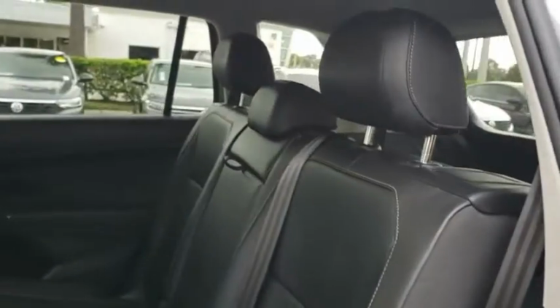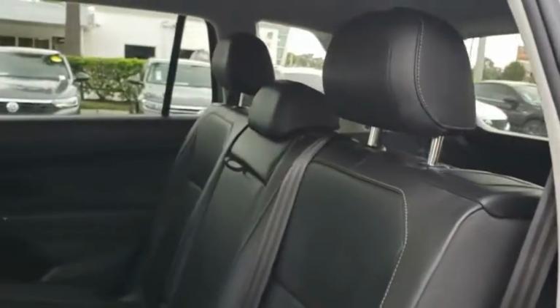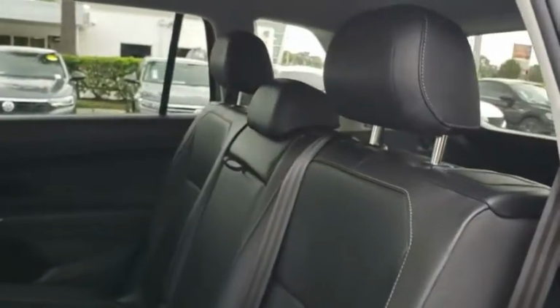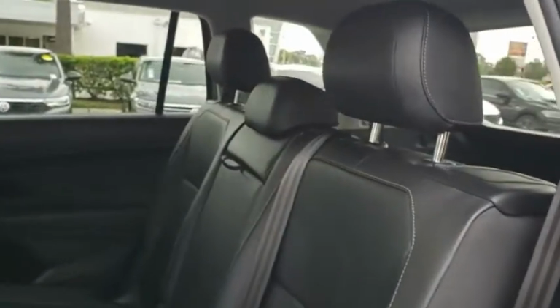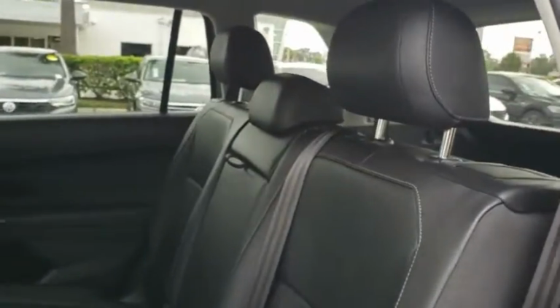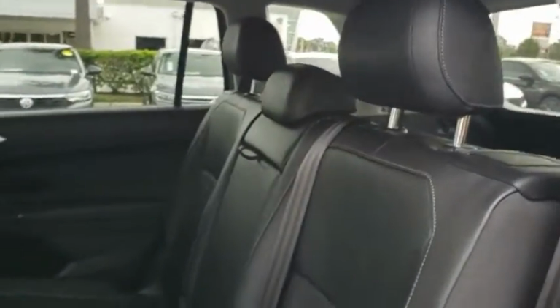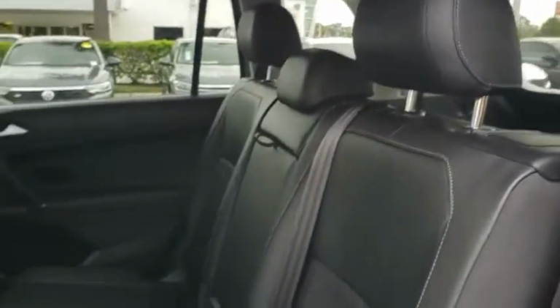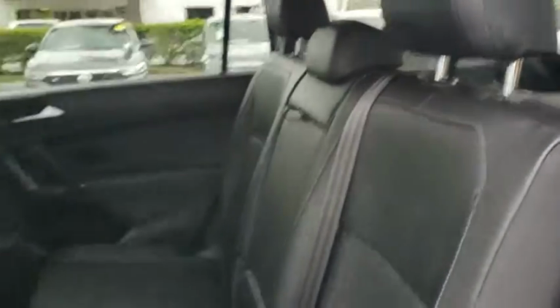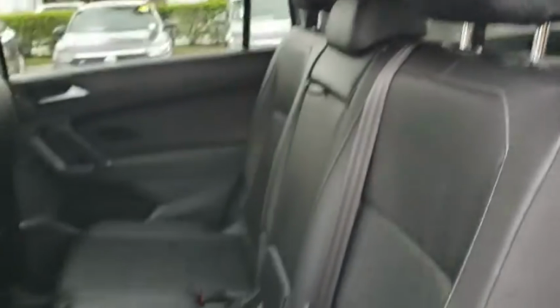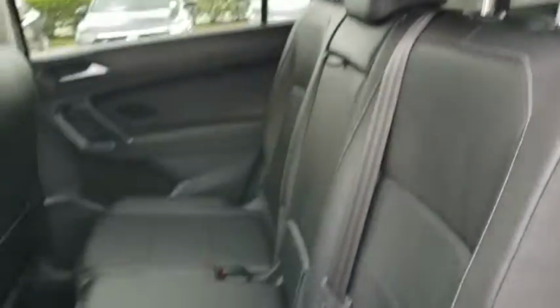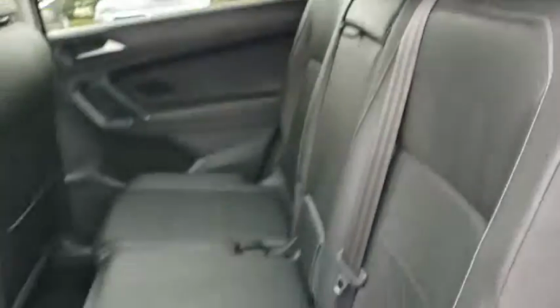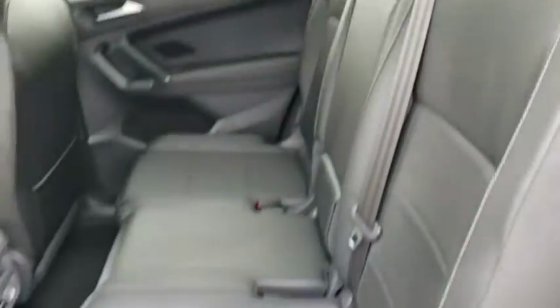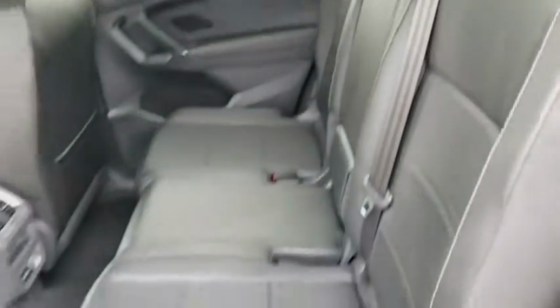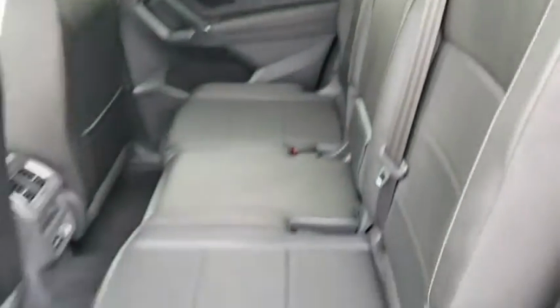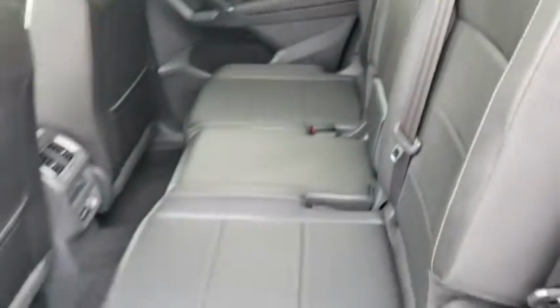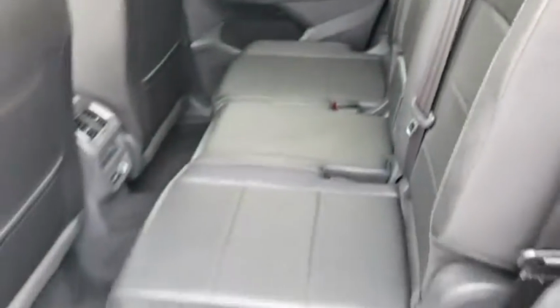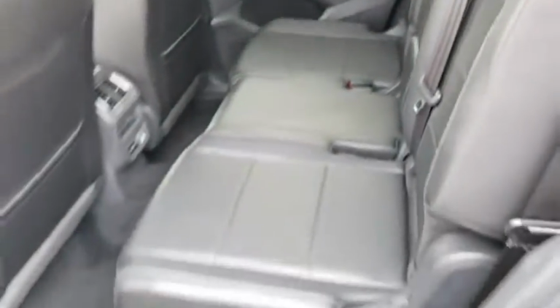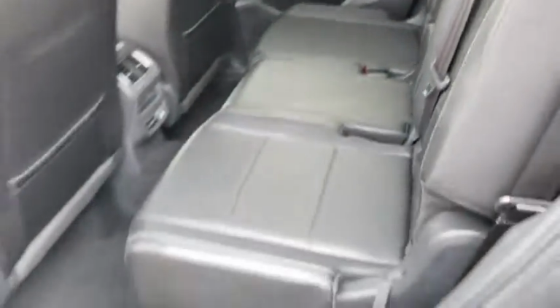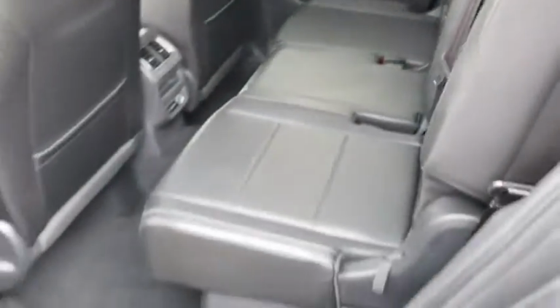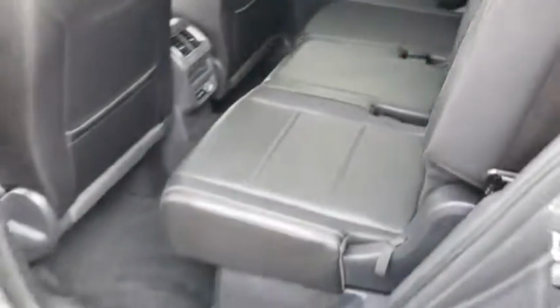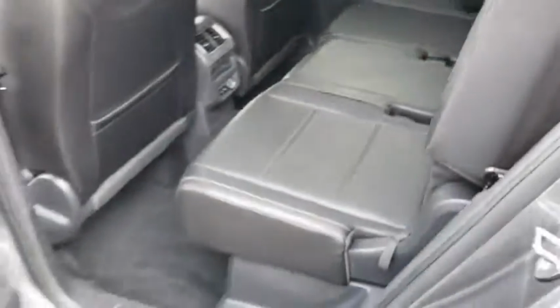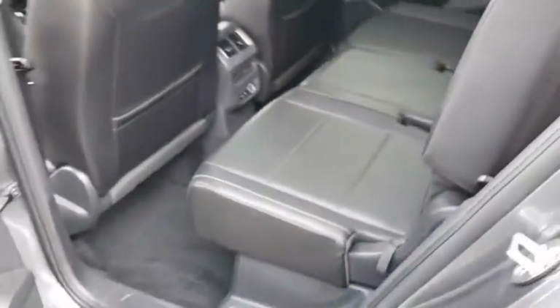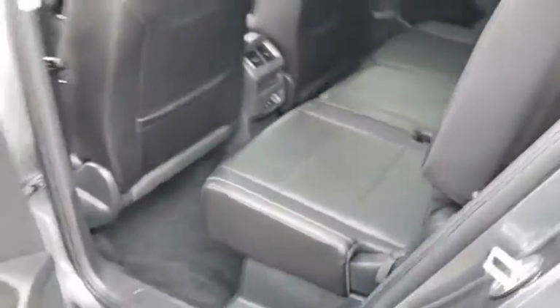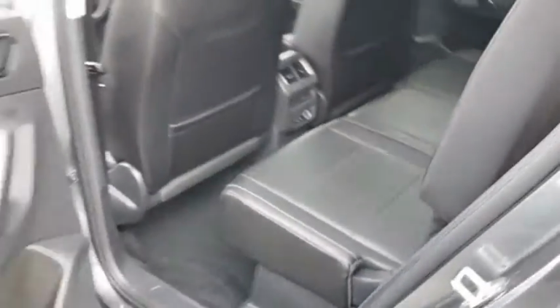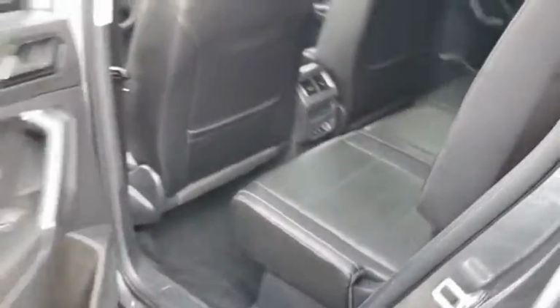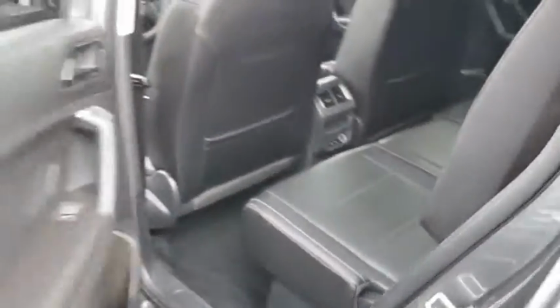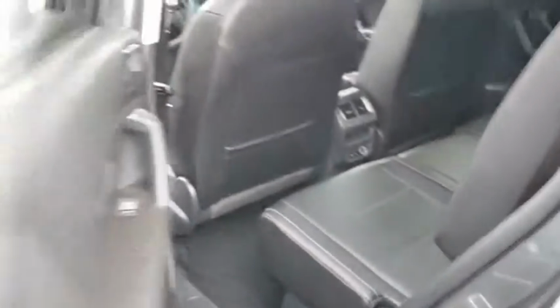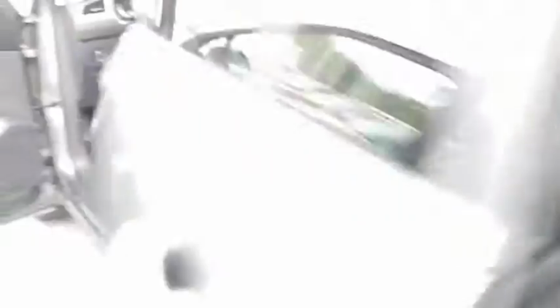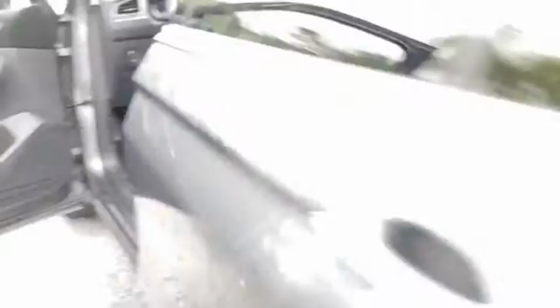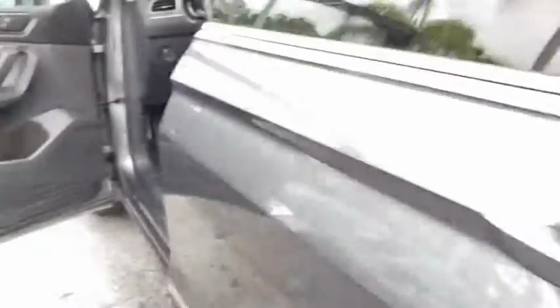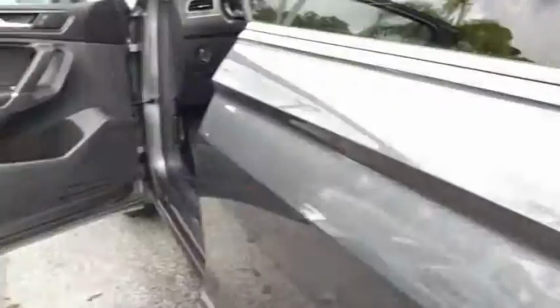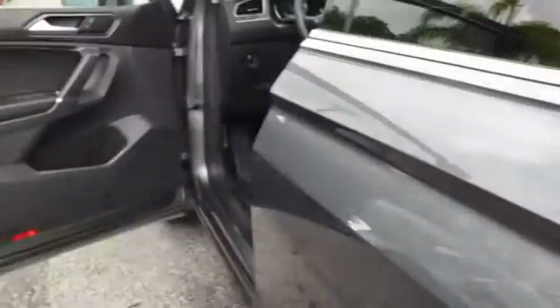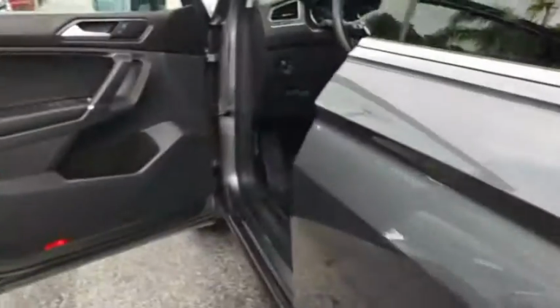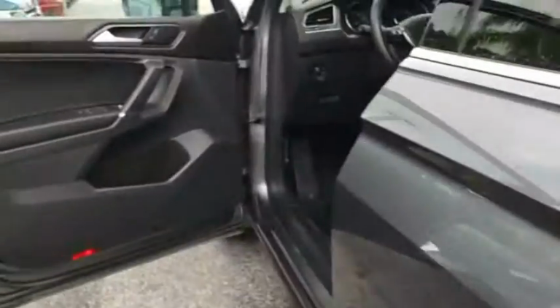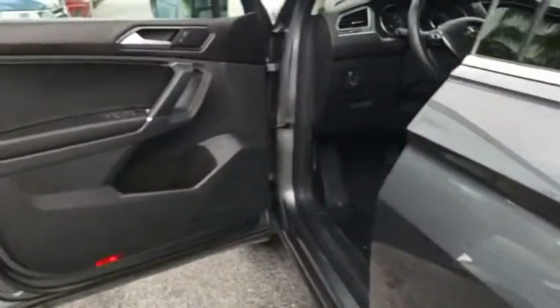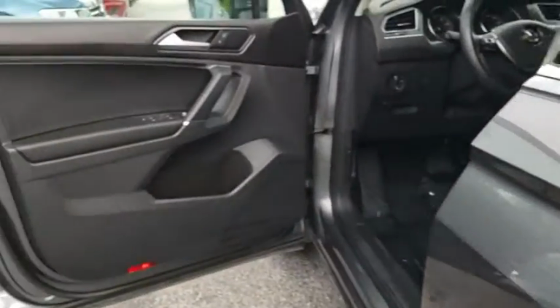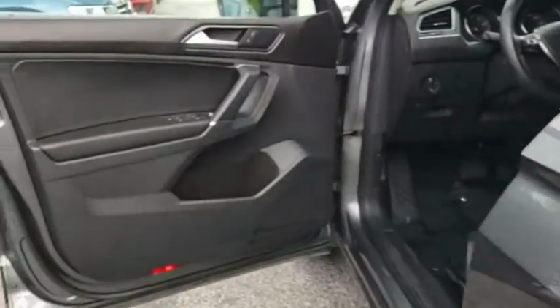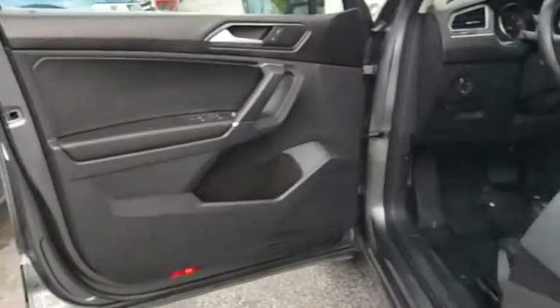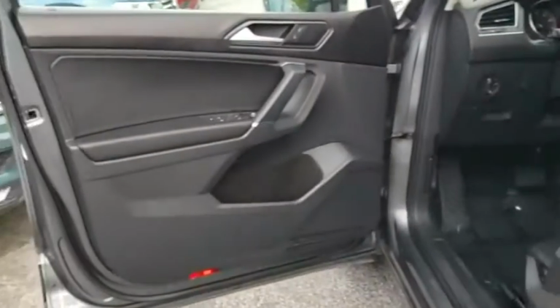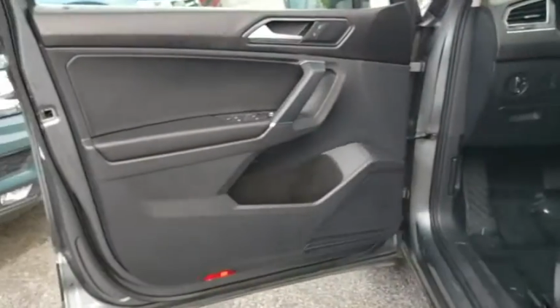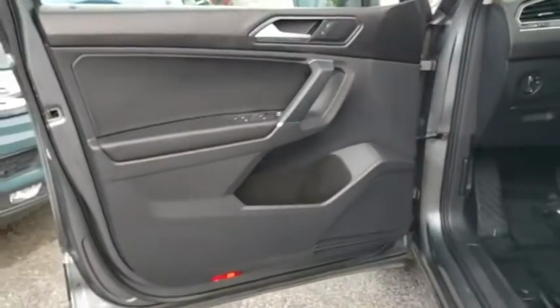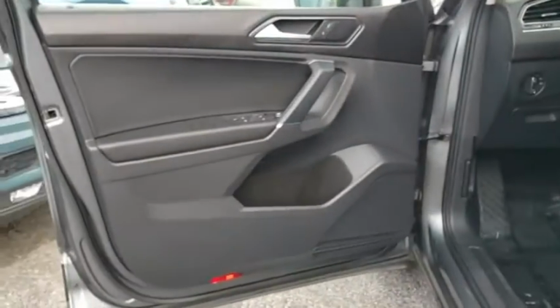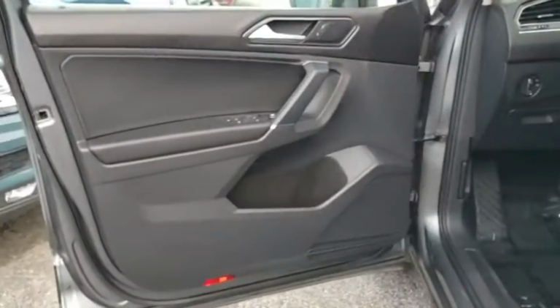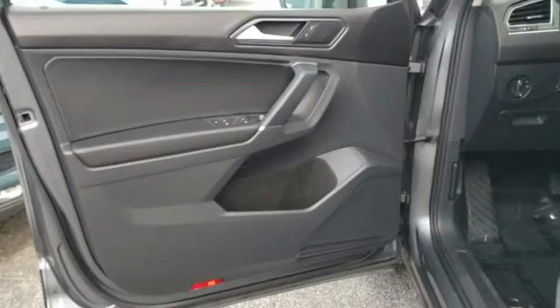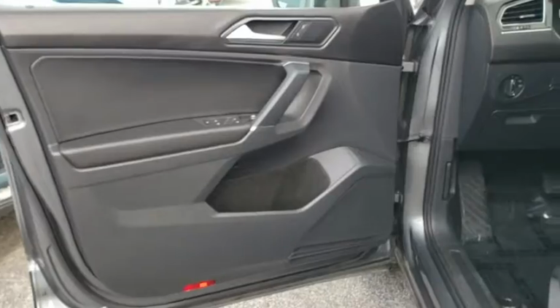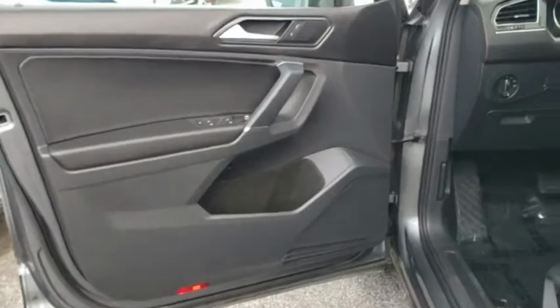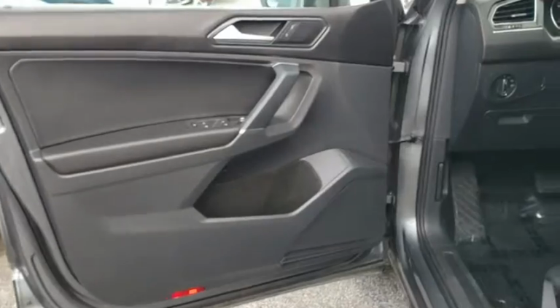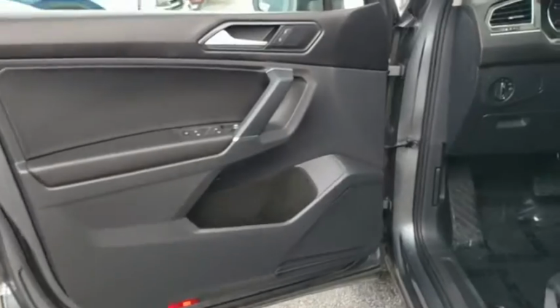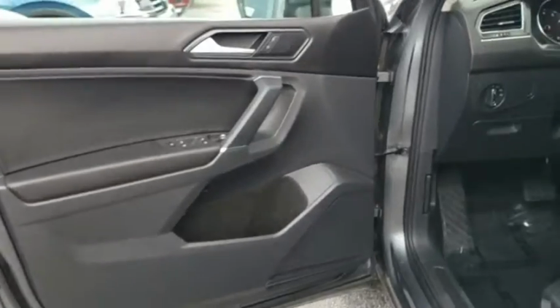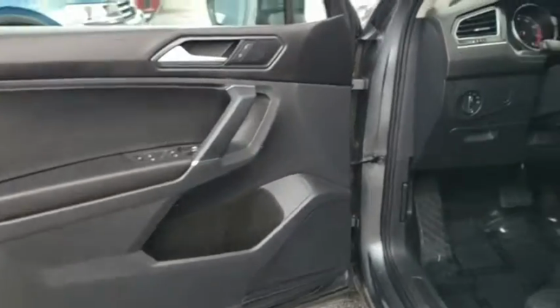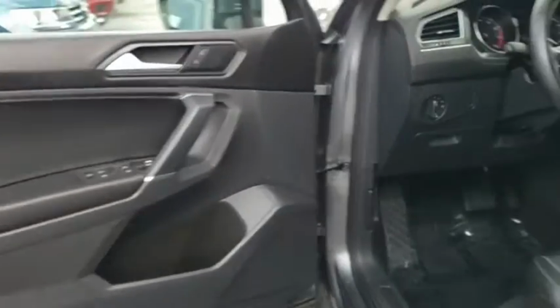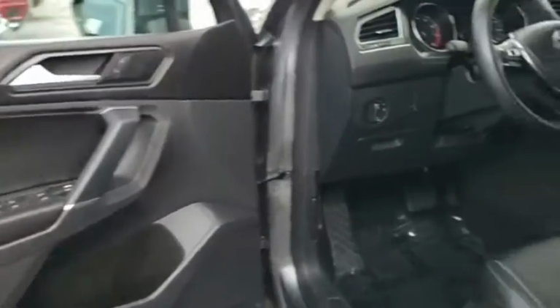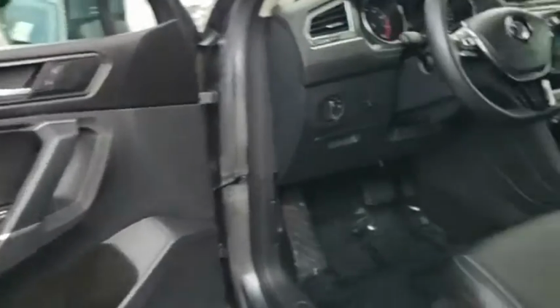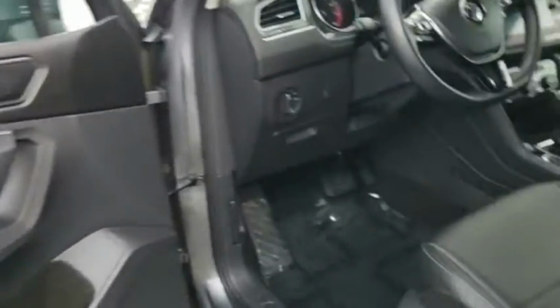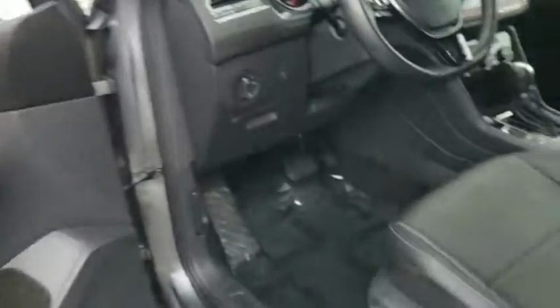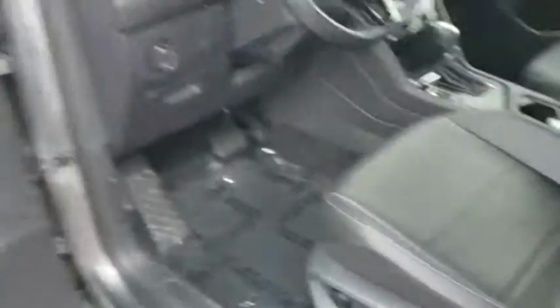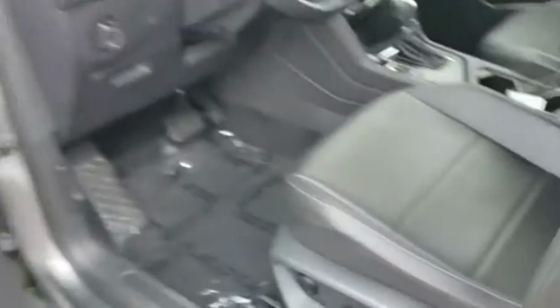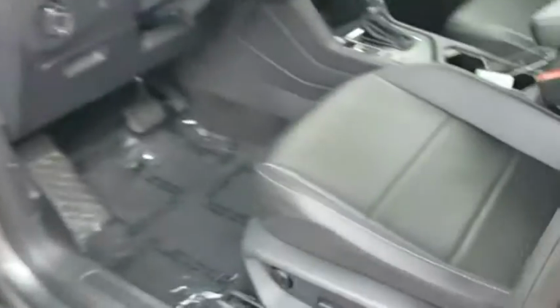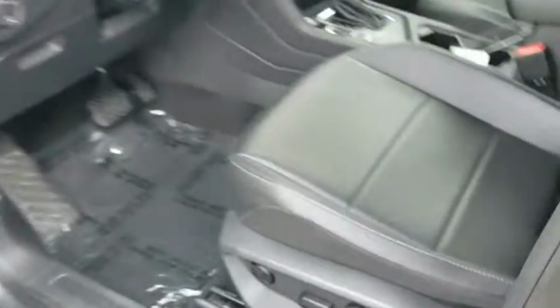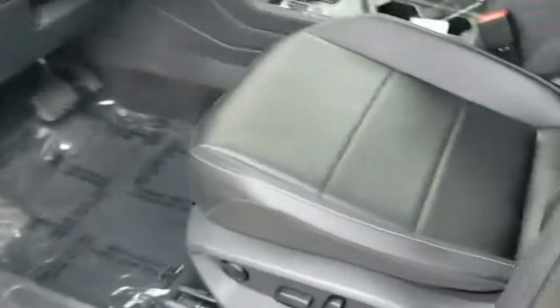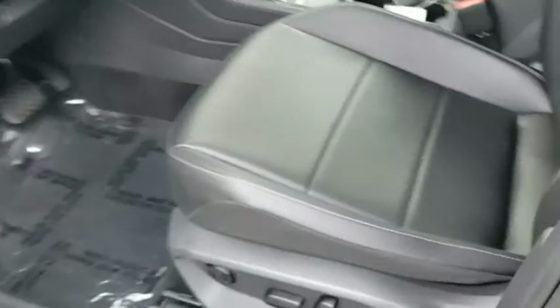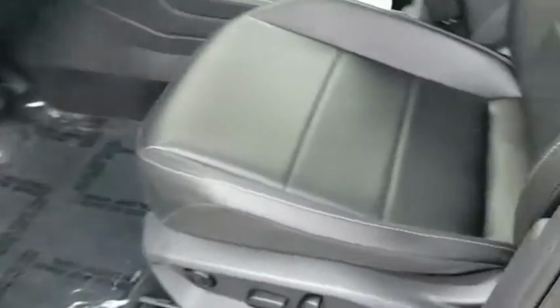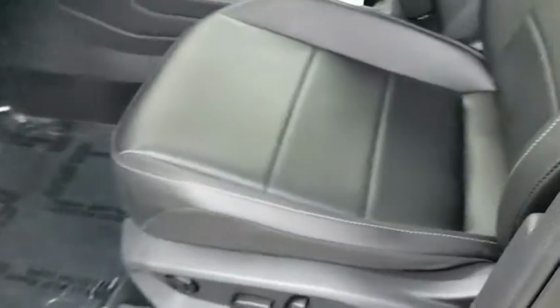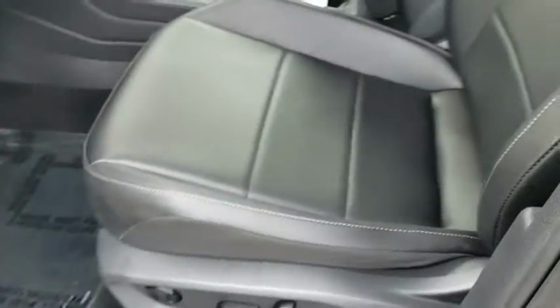Compass, heated front seats, power windows, trip computer, panic alarm, overhead console, tachometer.